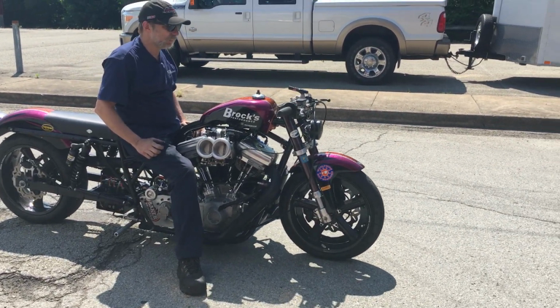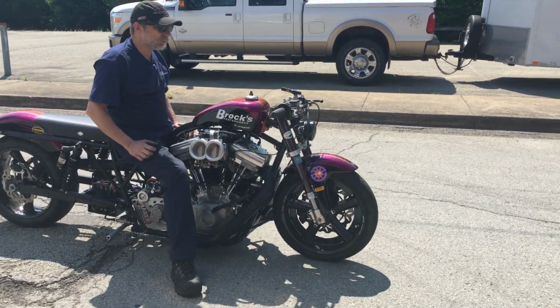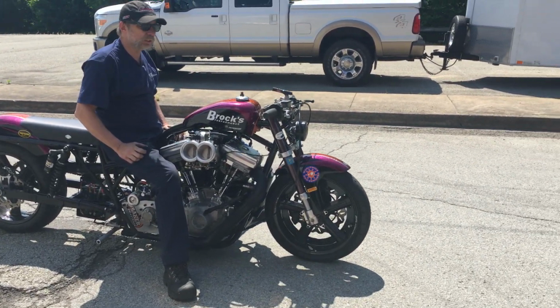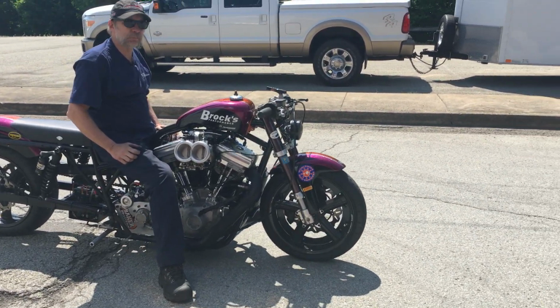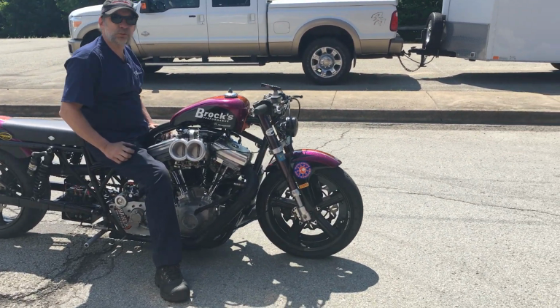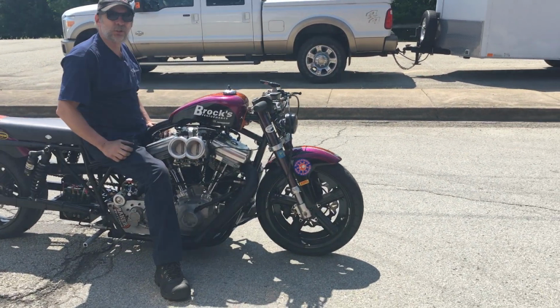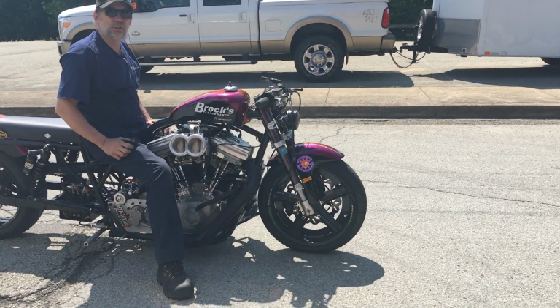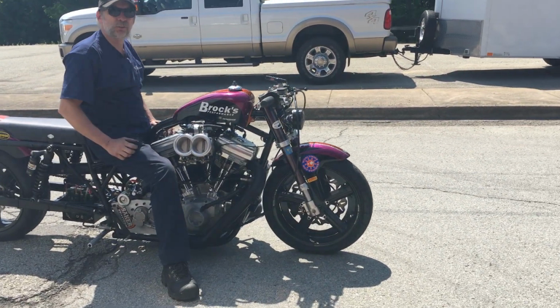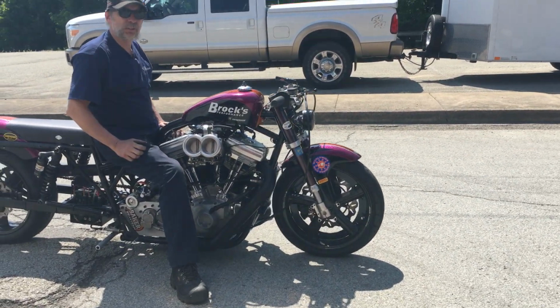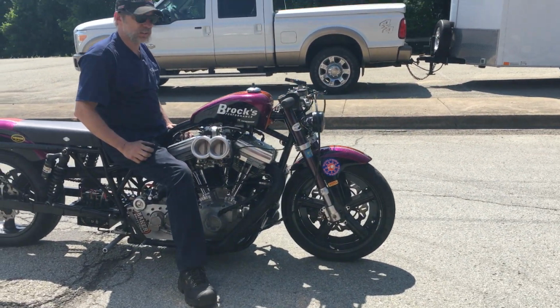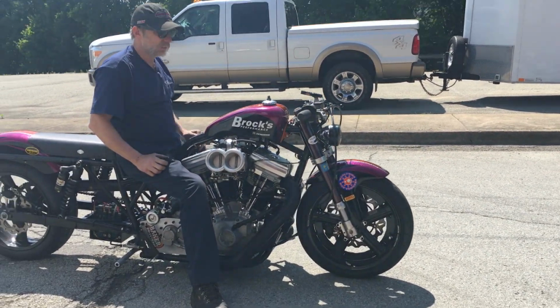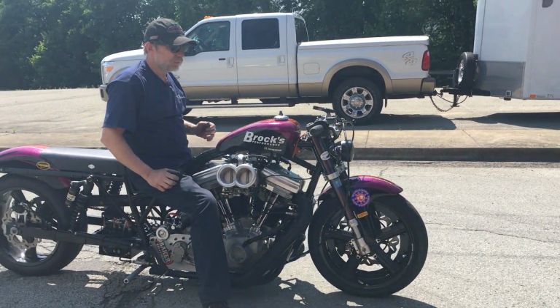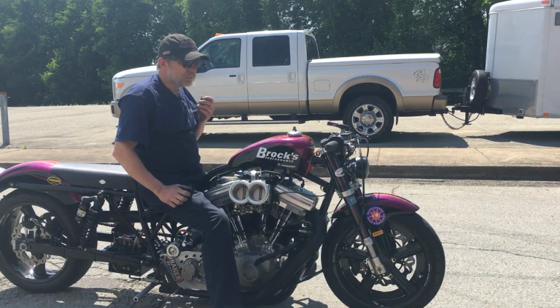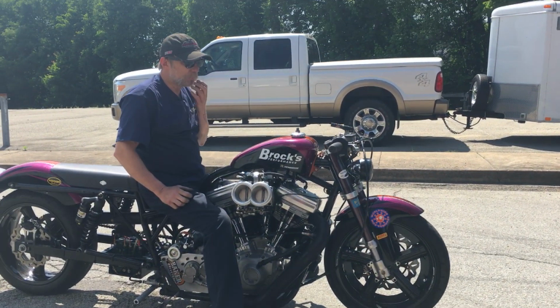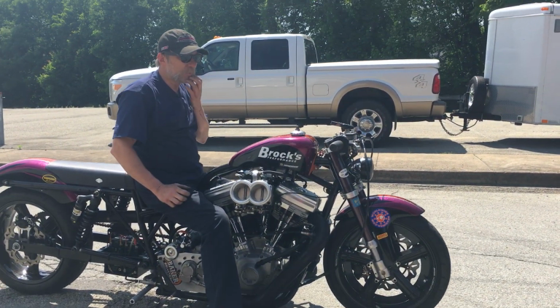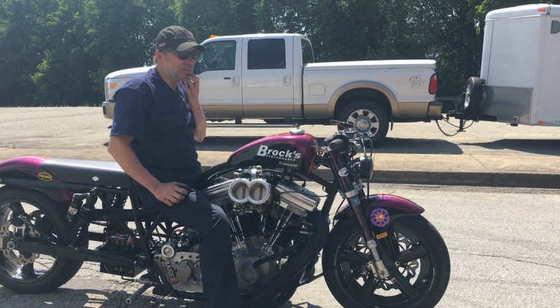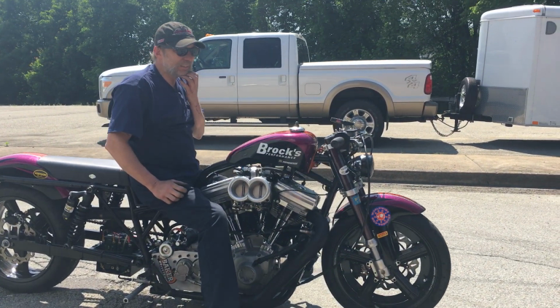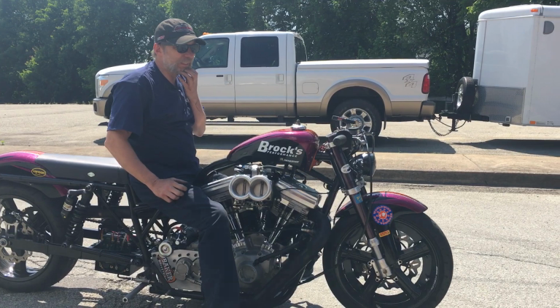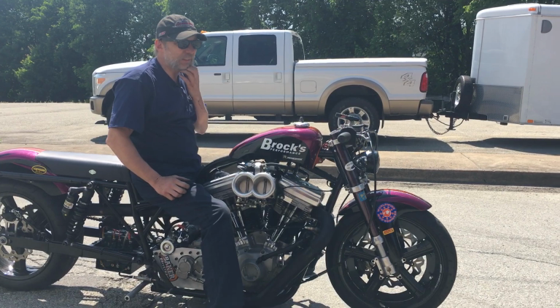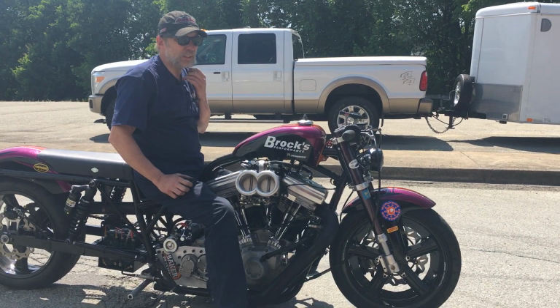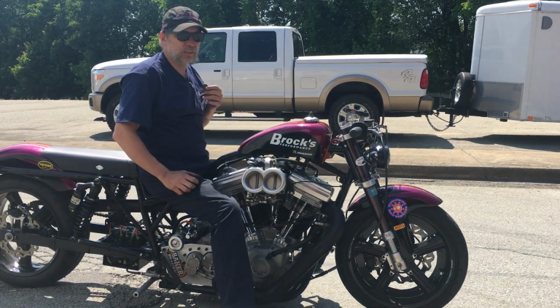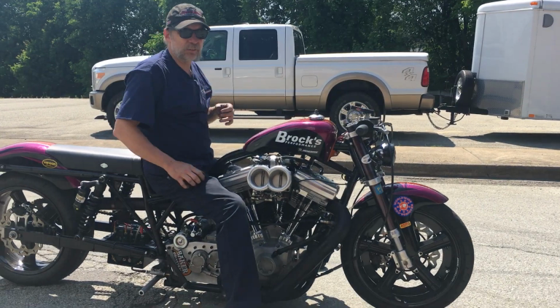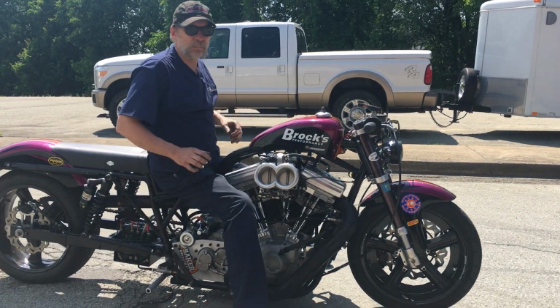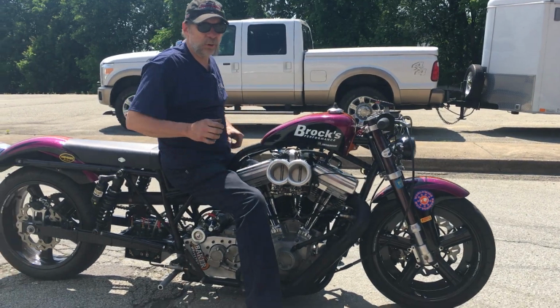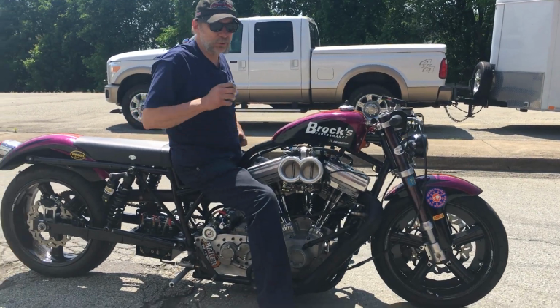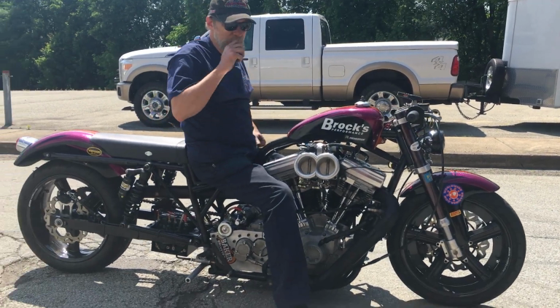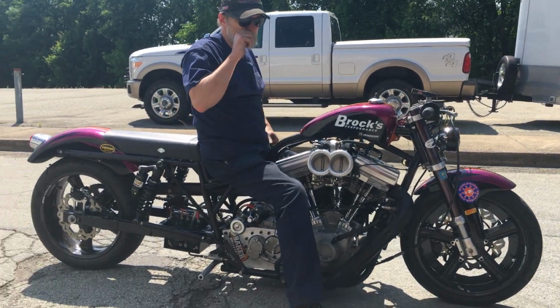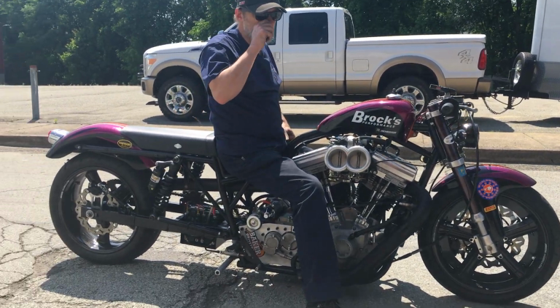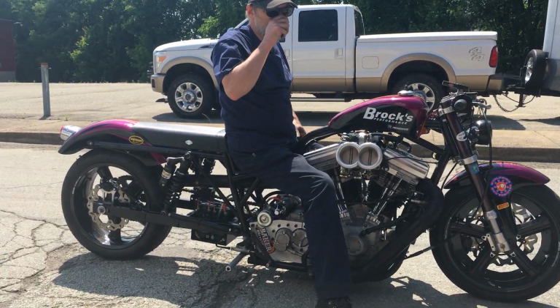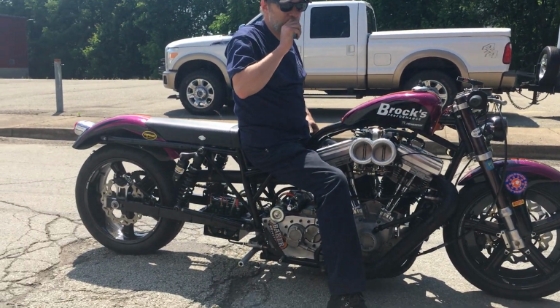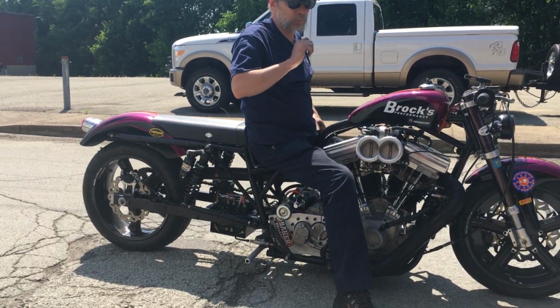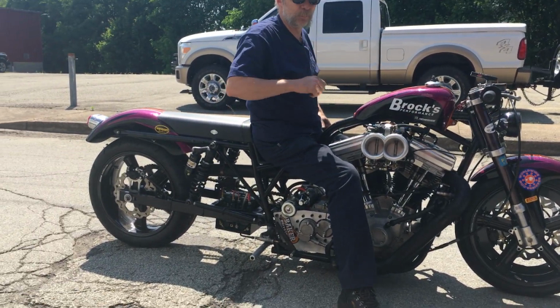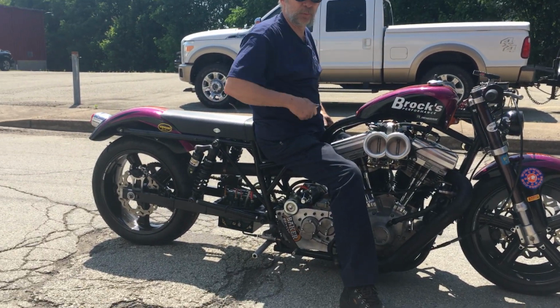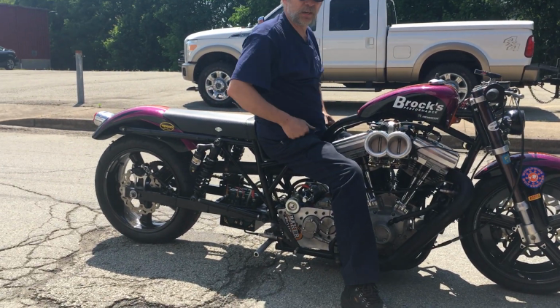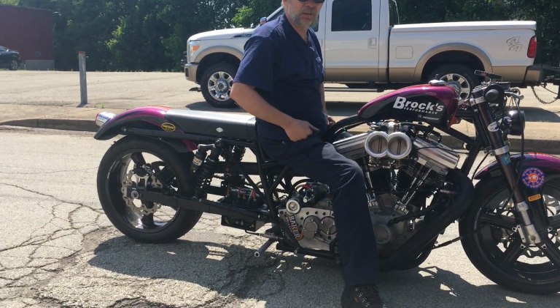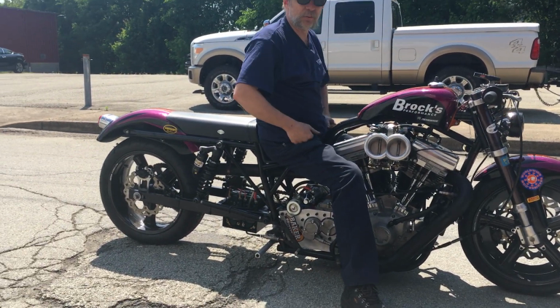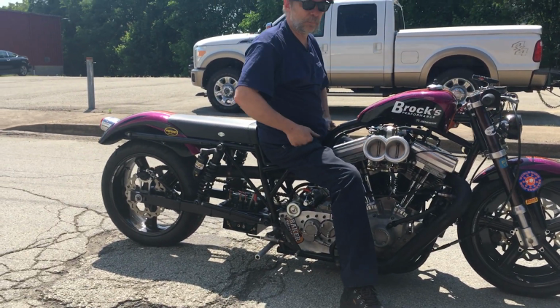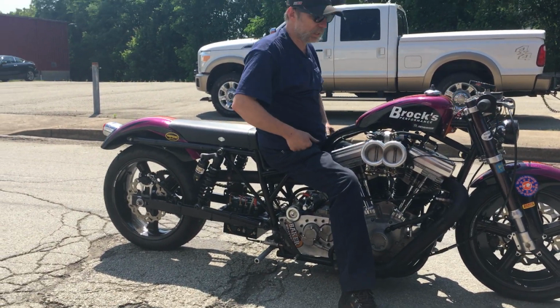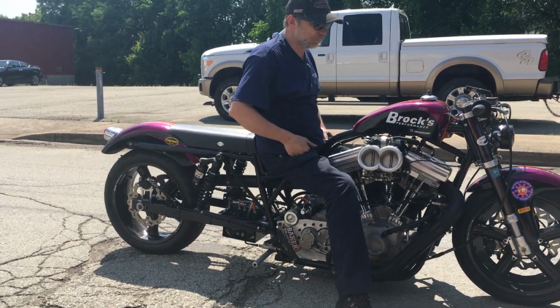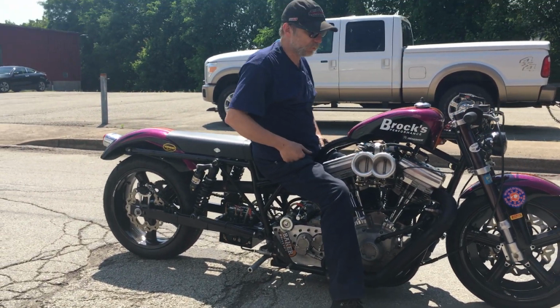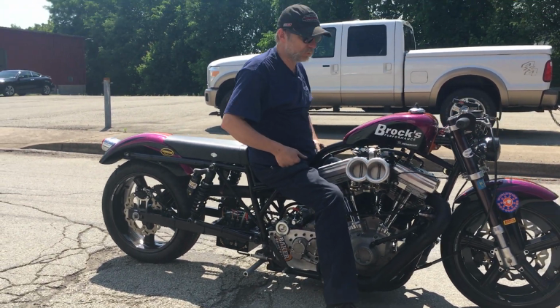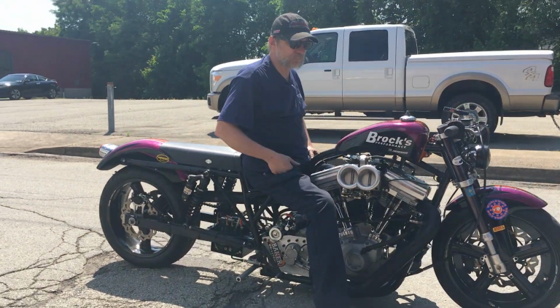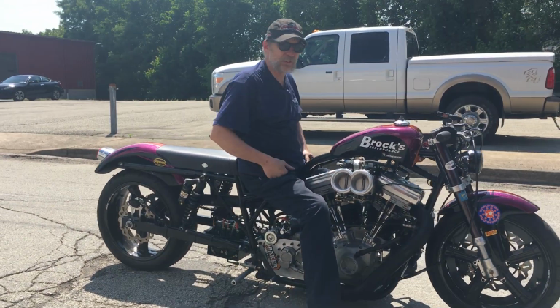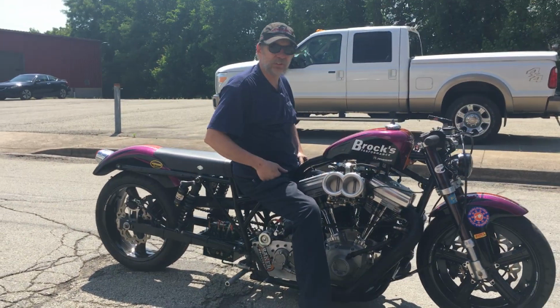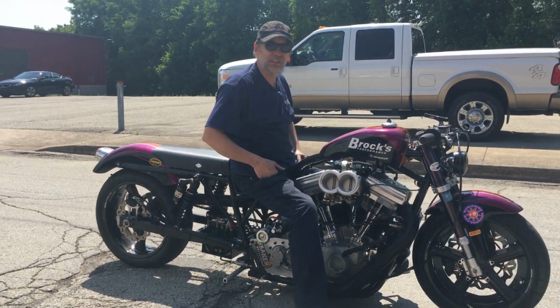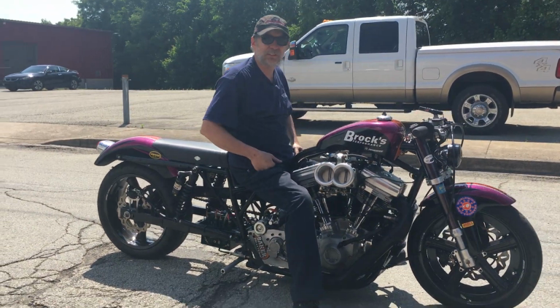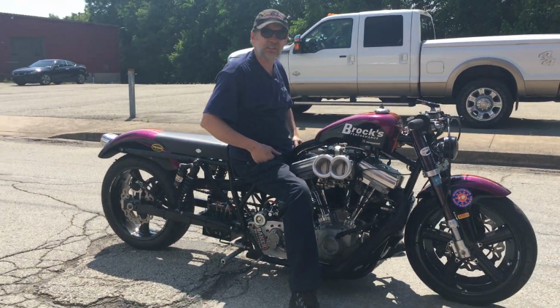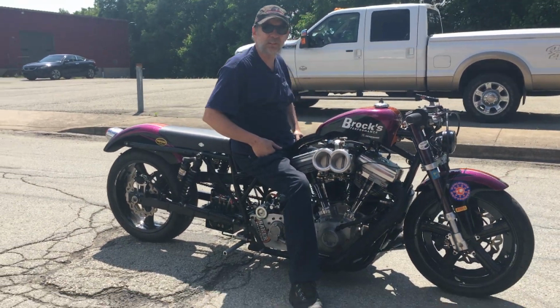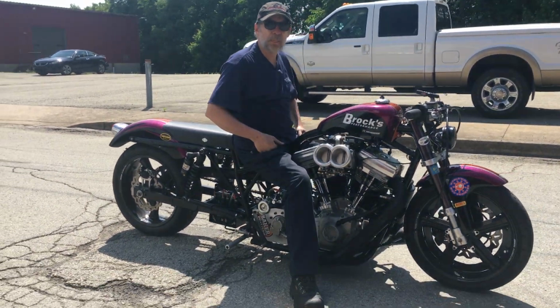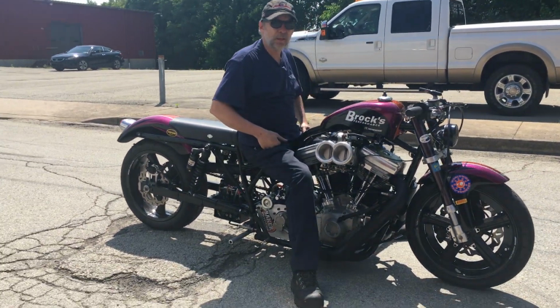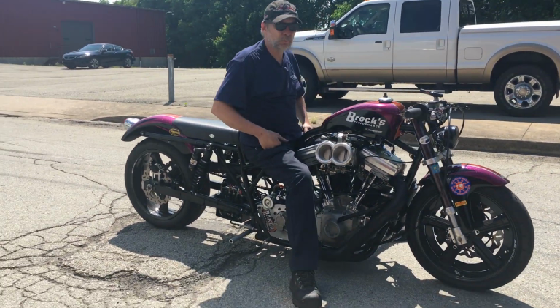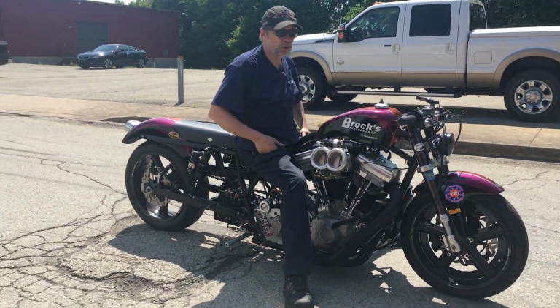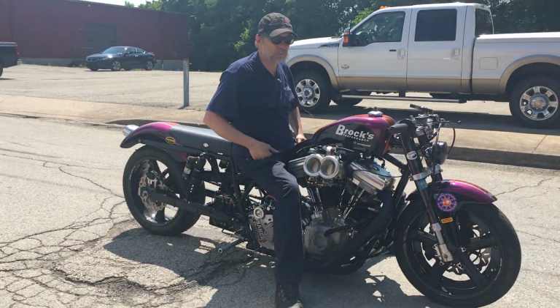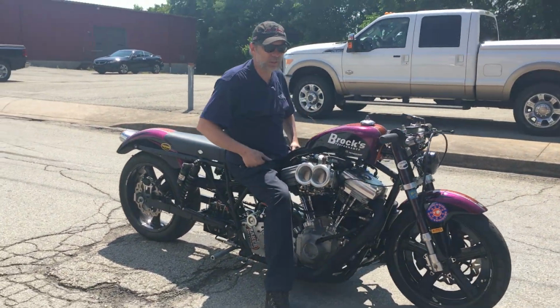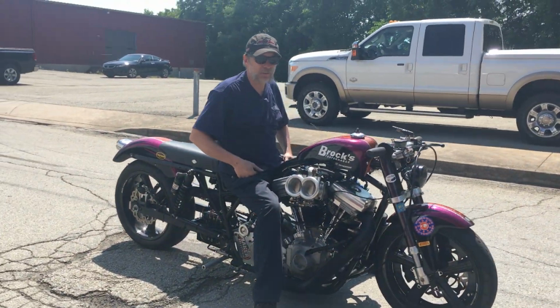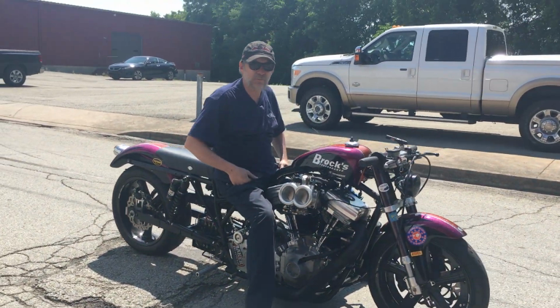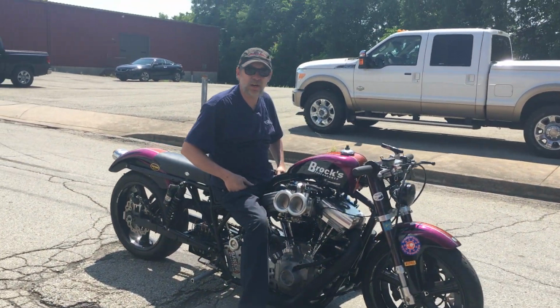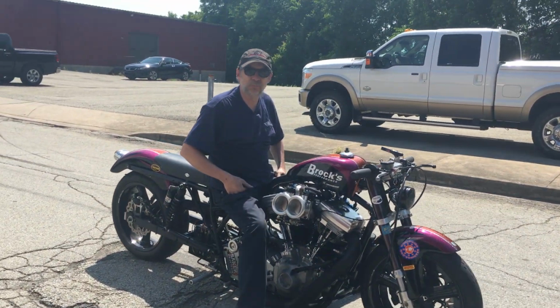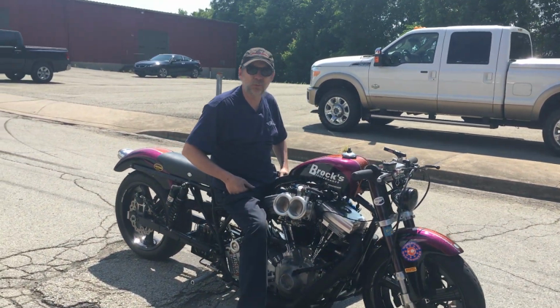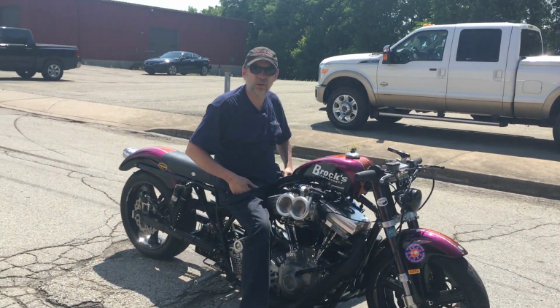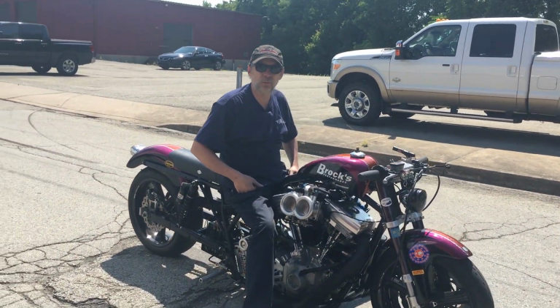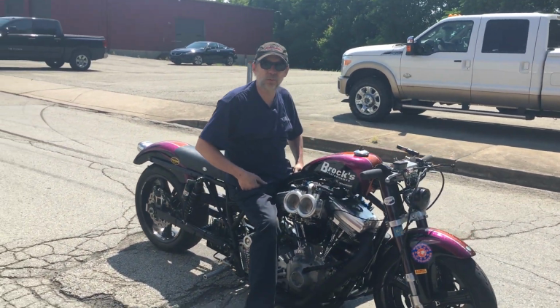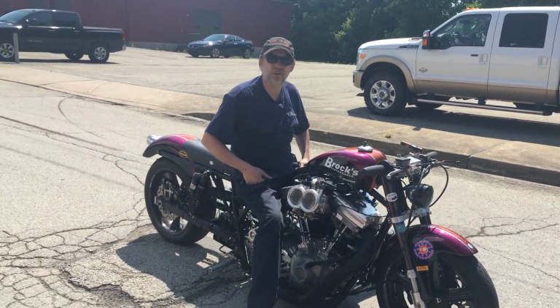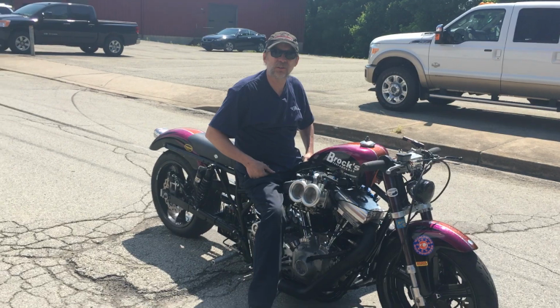This is number two. Number one's in there, partially completed. We put mine on the back burner to finish this. We already have five more on order.